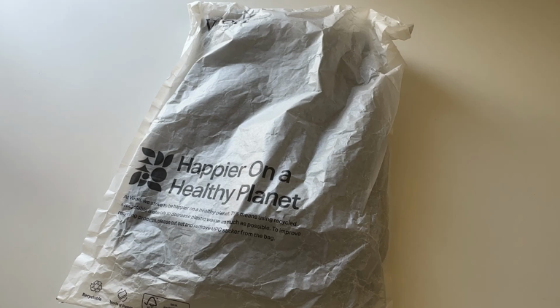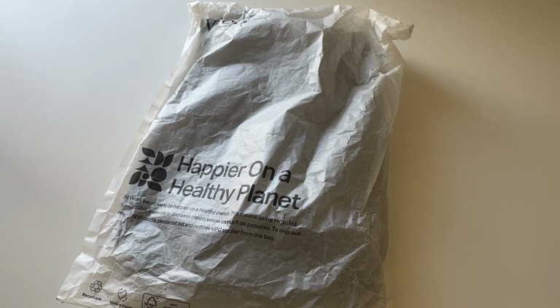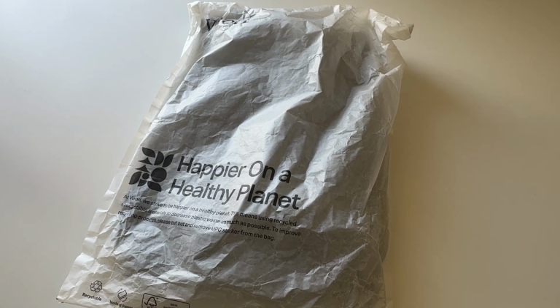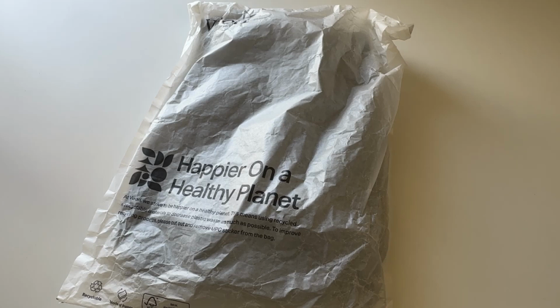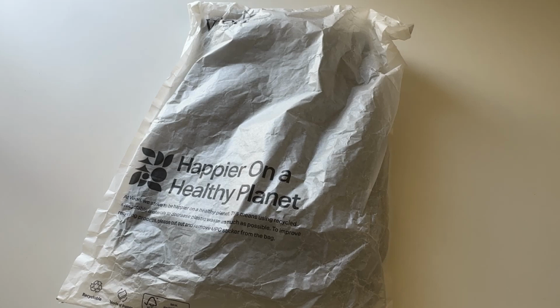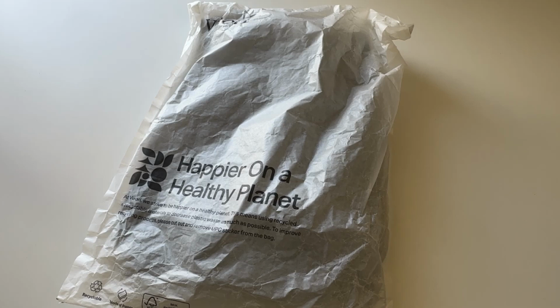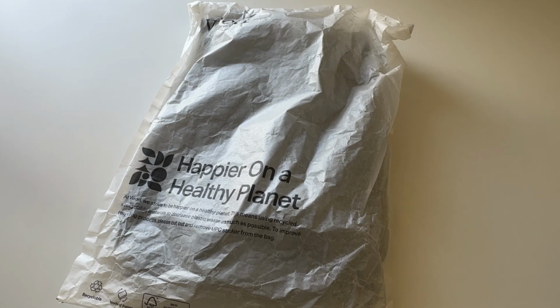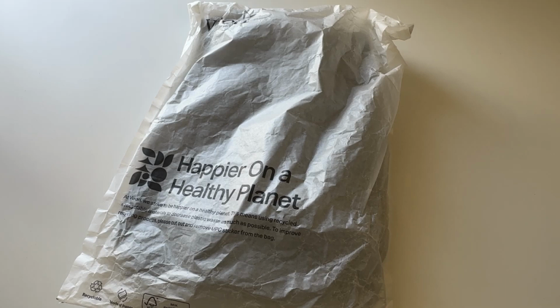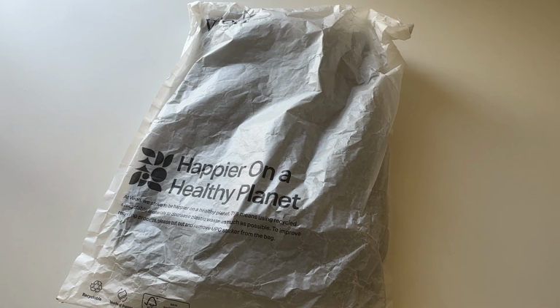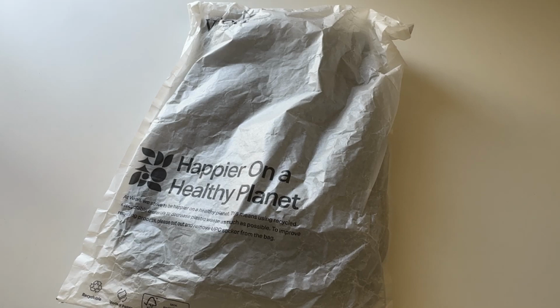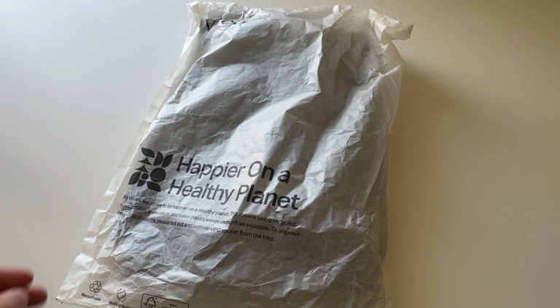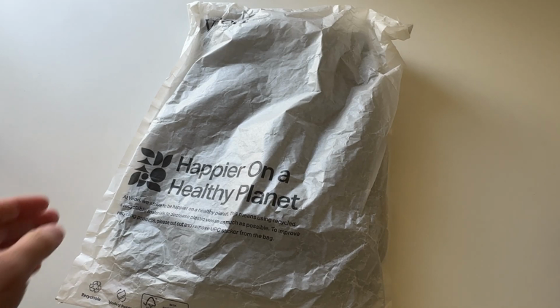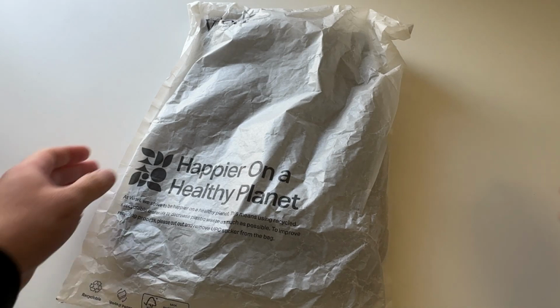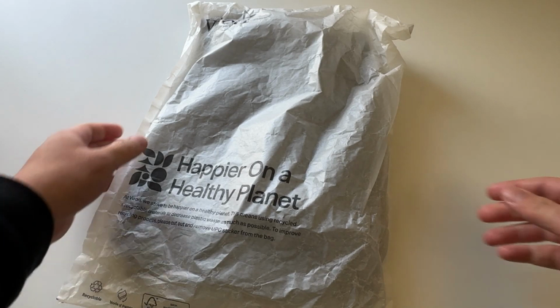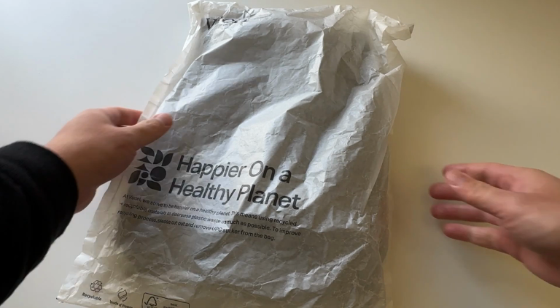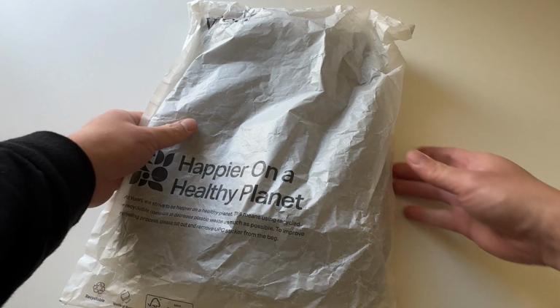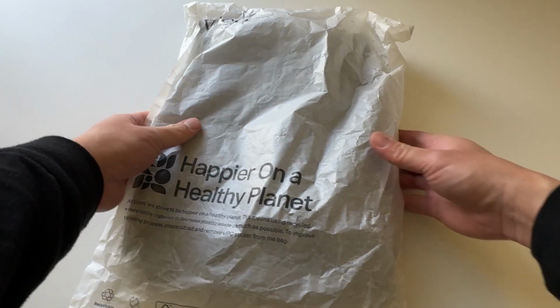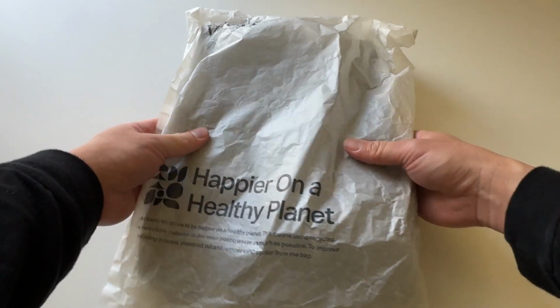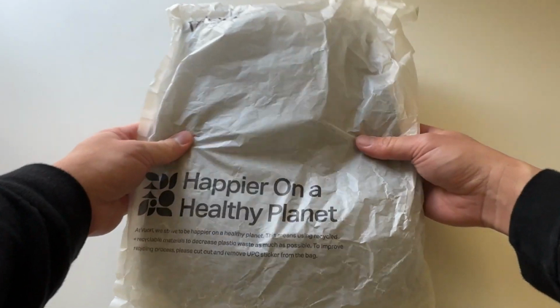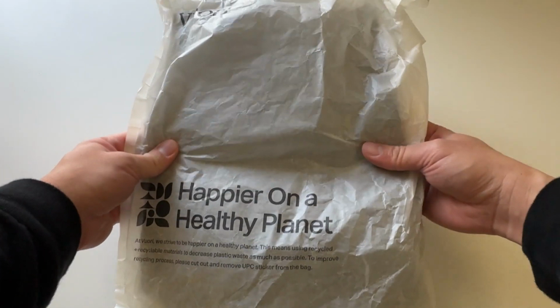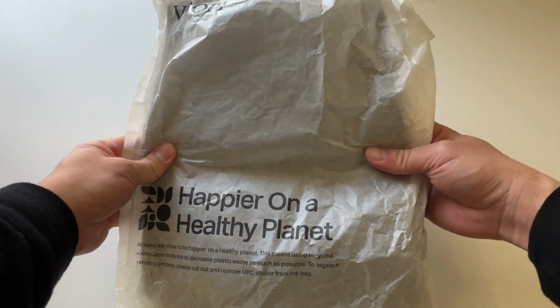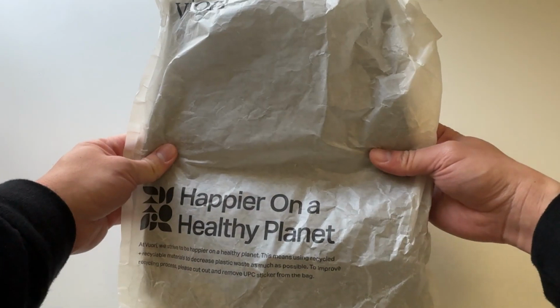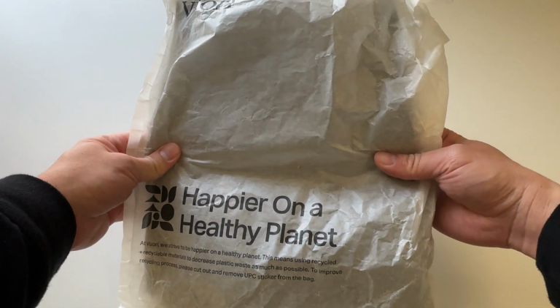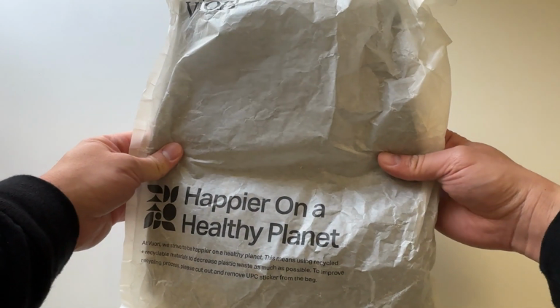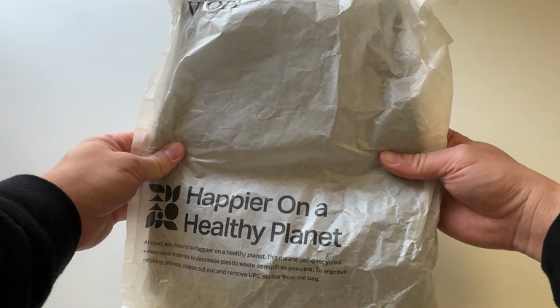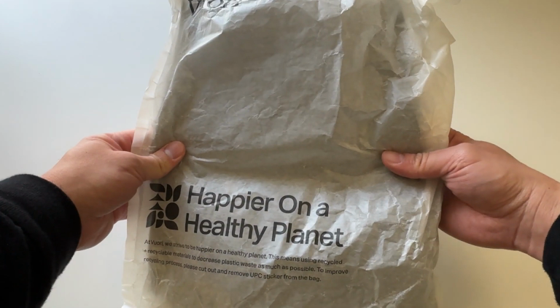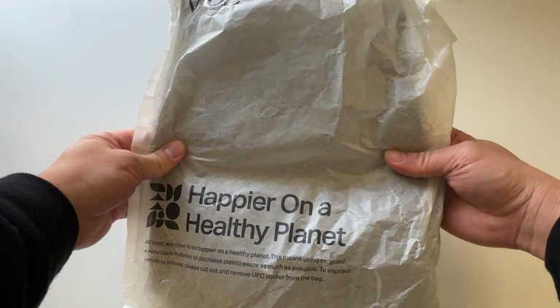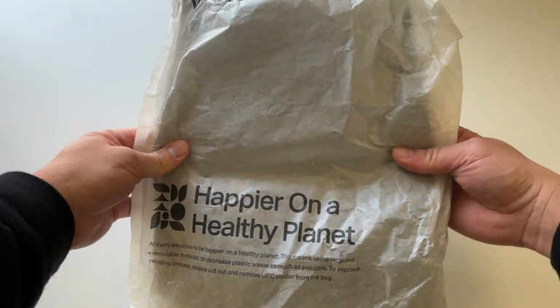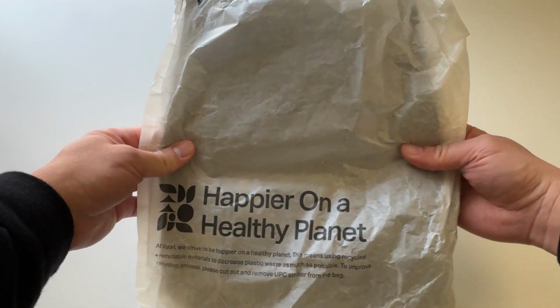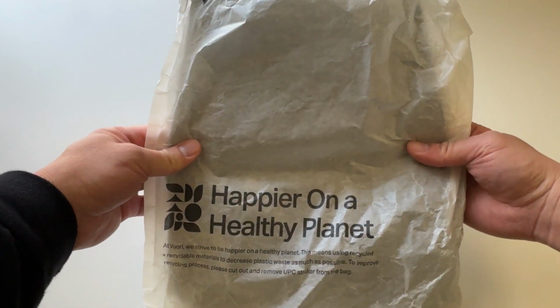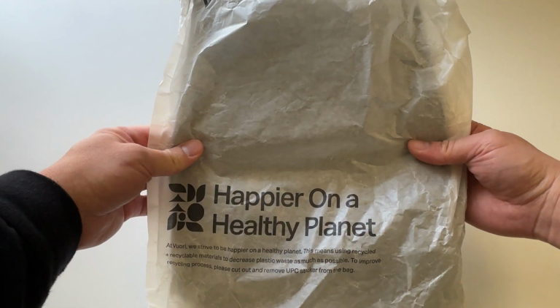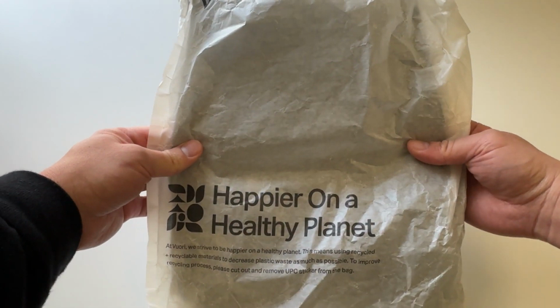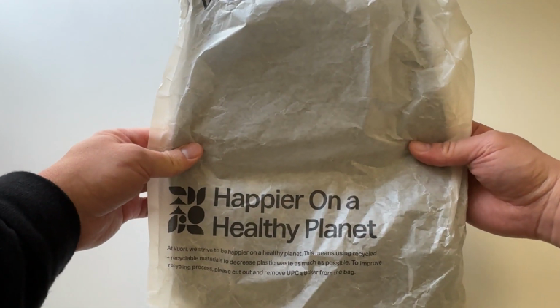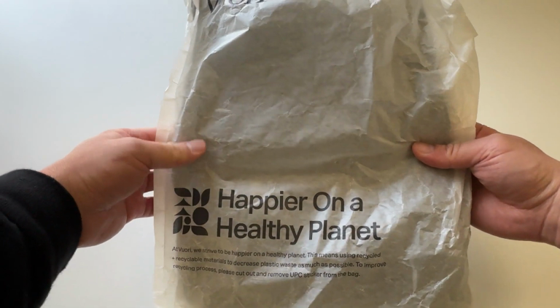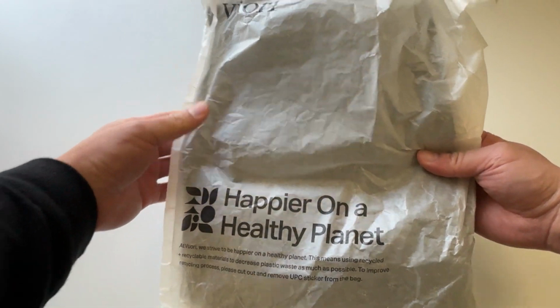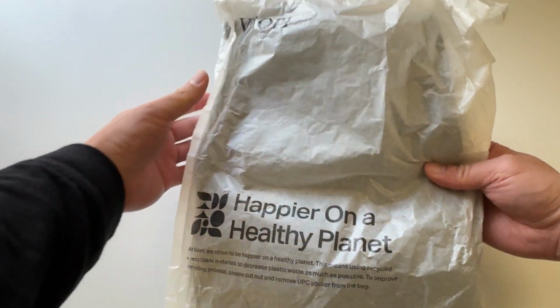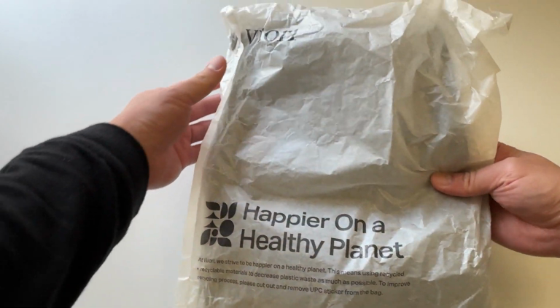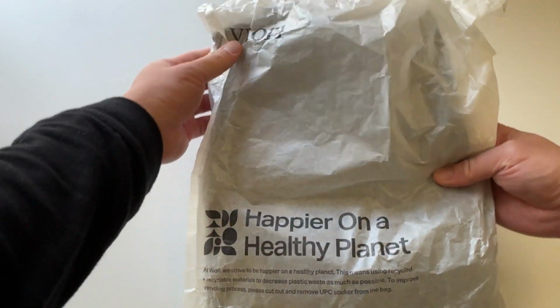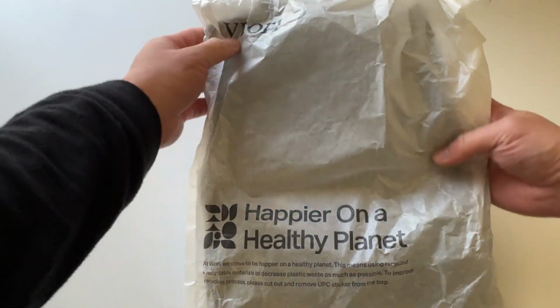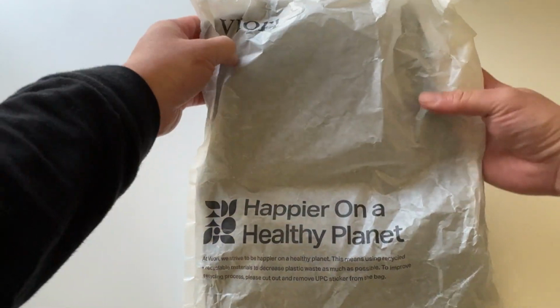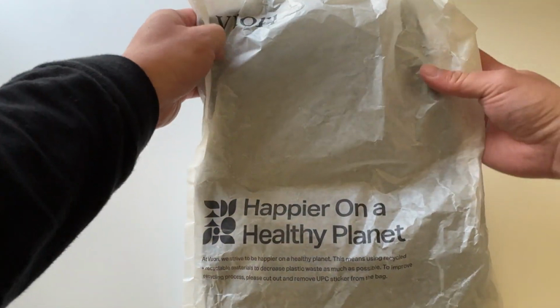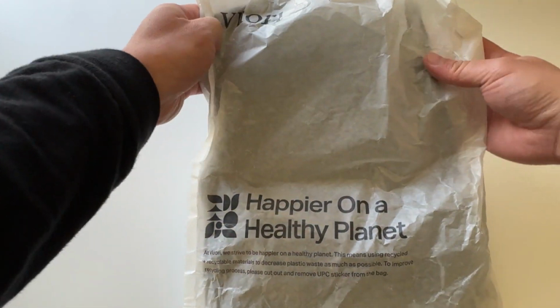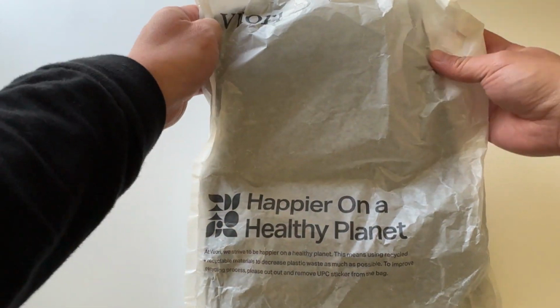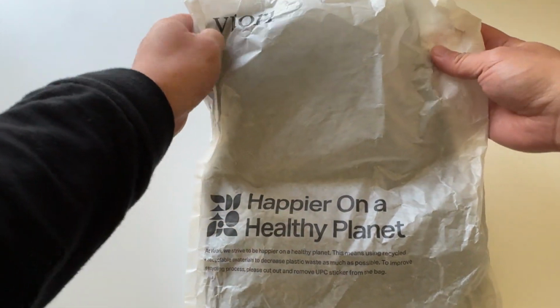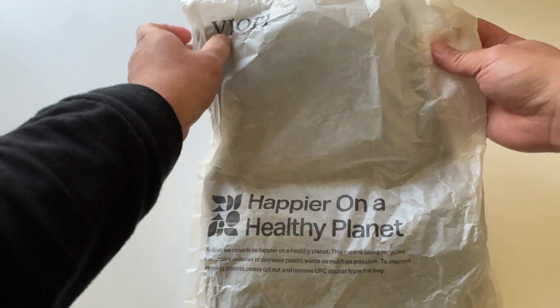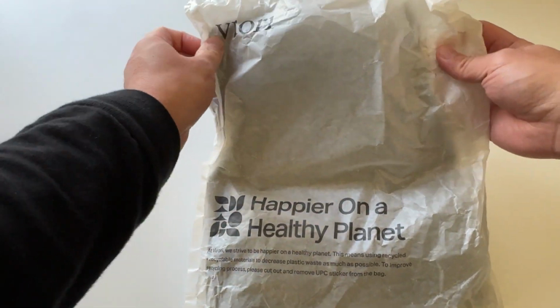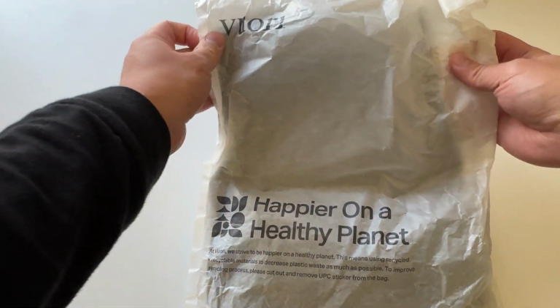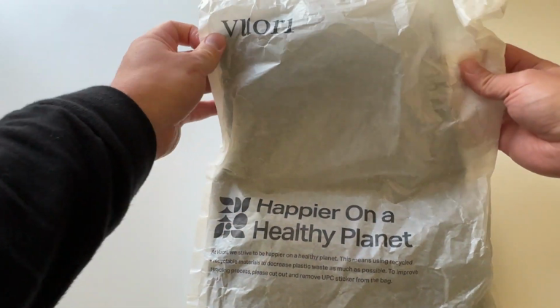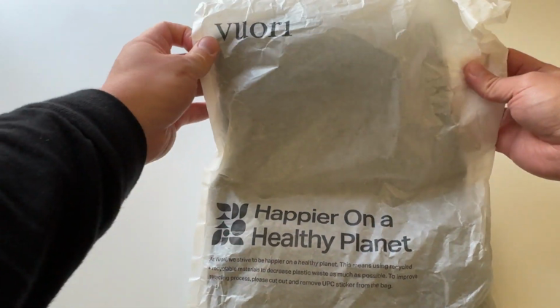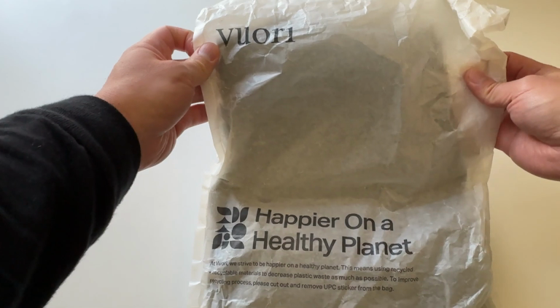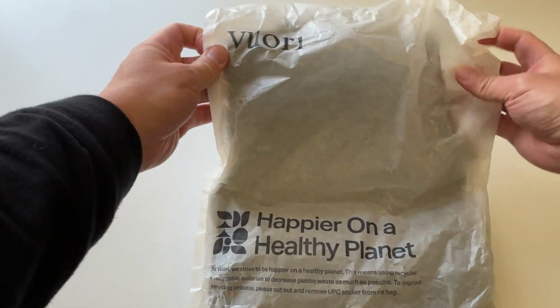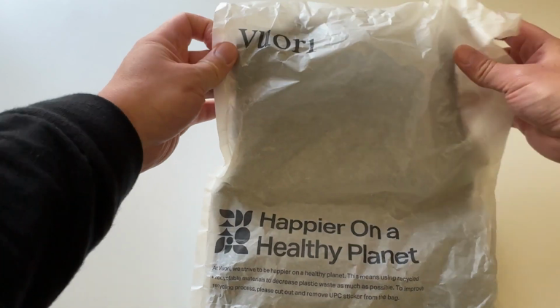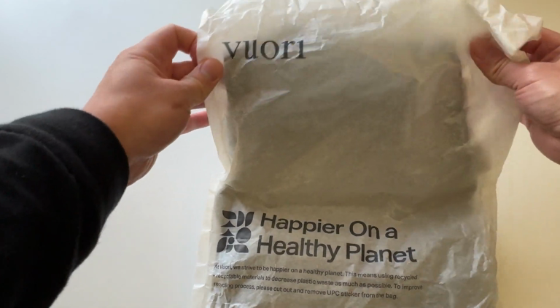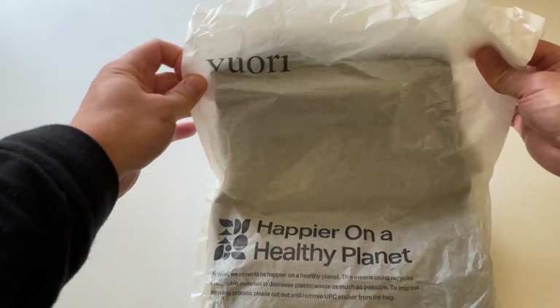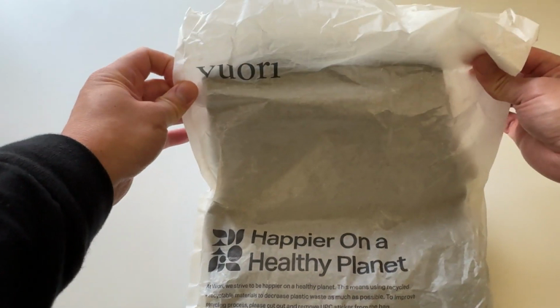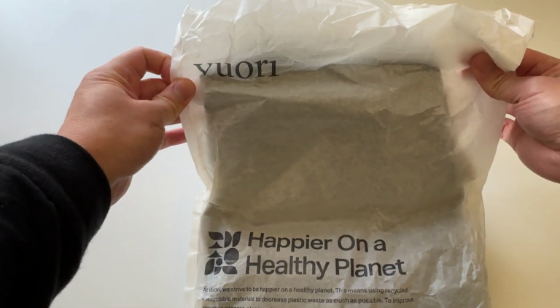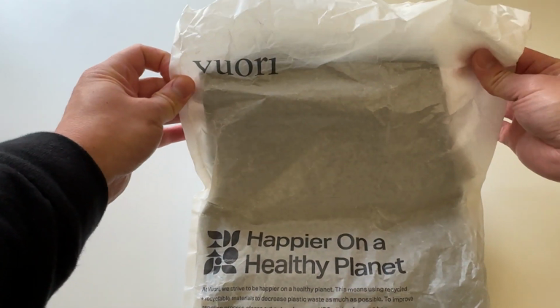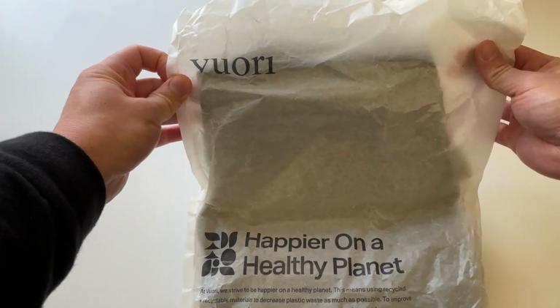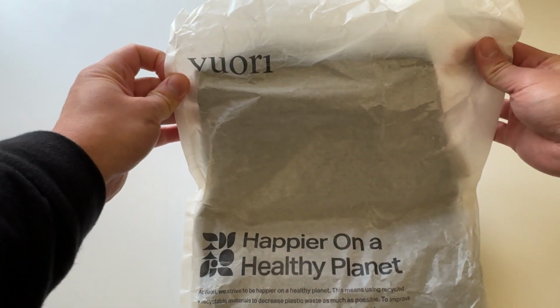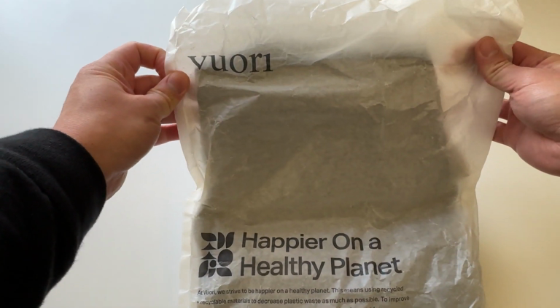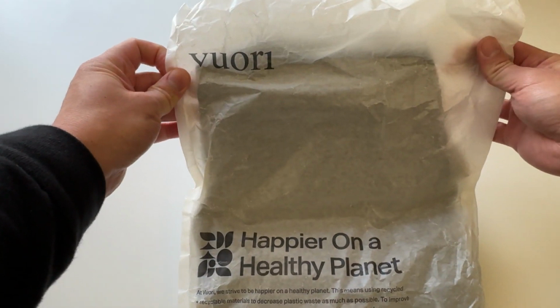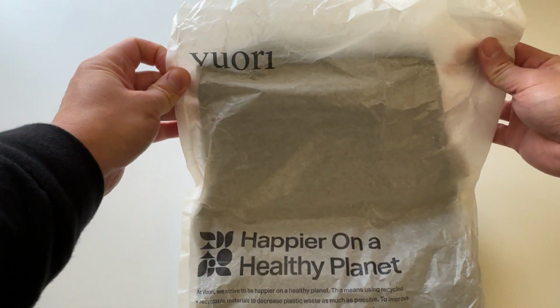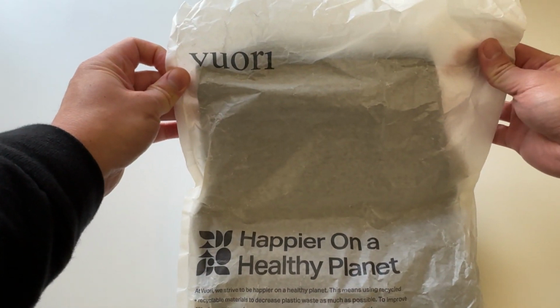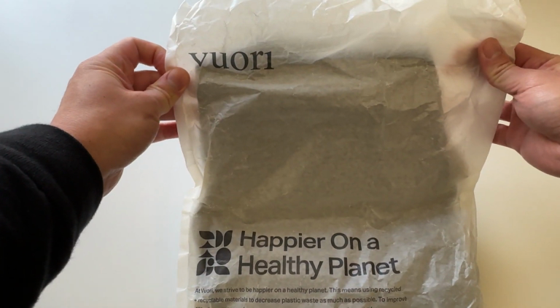Let's go everyone! Today I'm super excited to be unboxing these Viori sundae joggers.